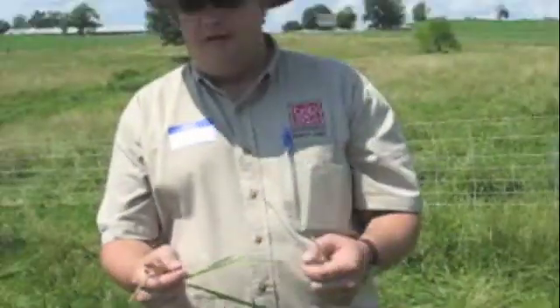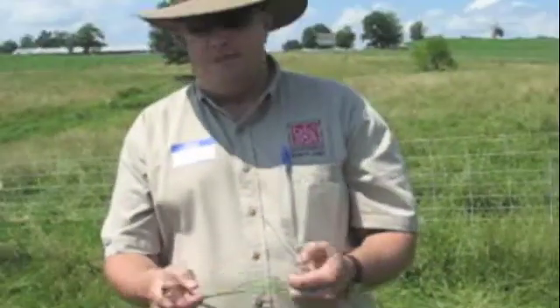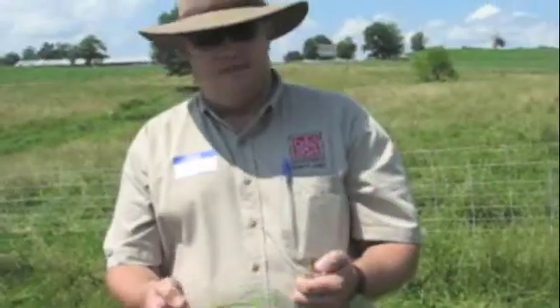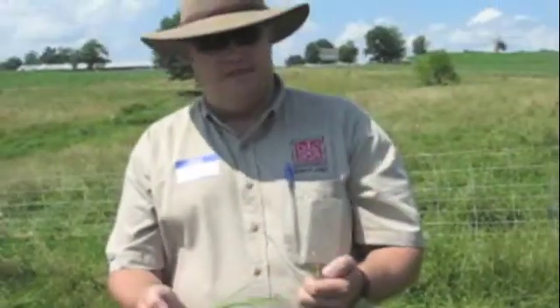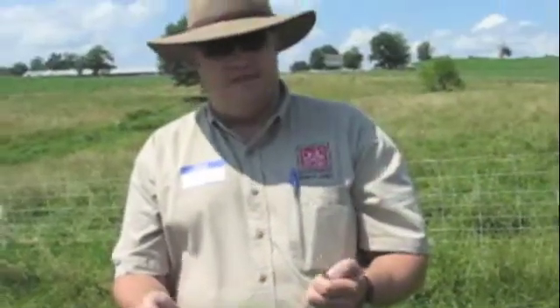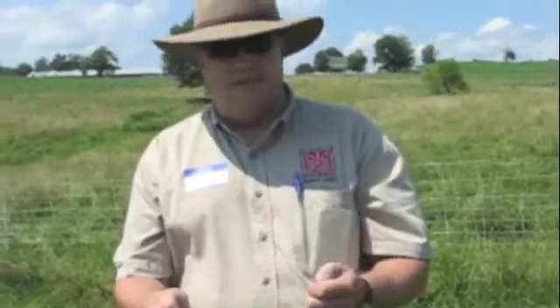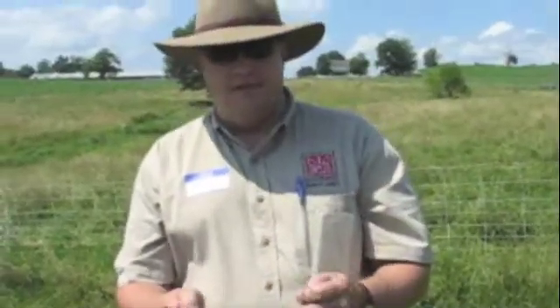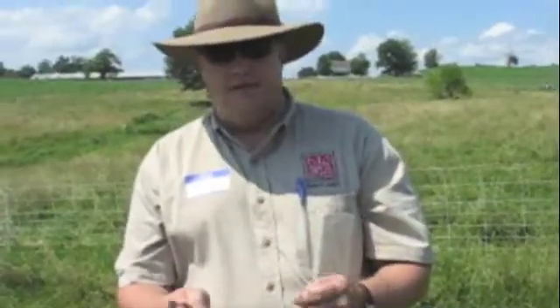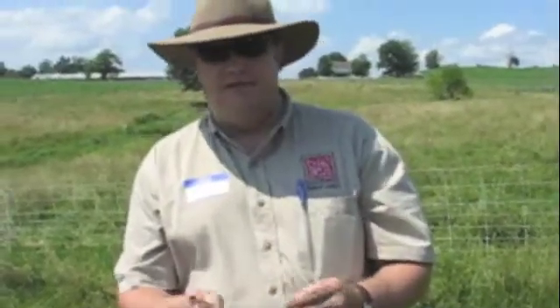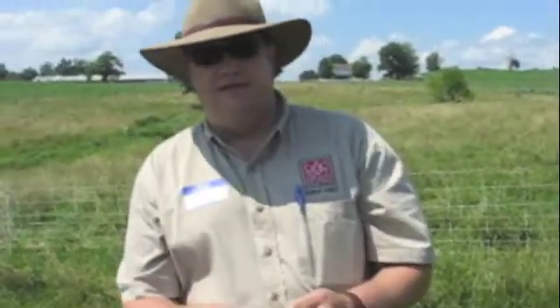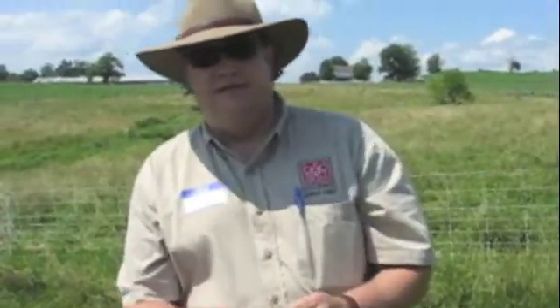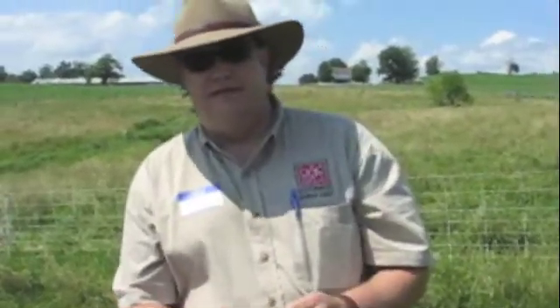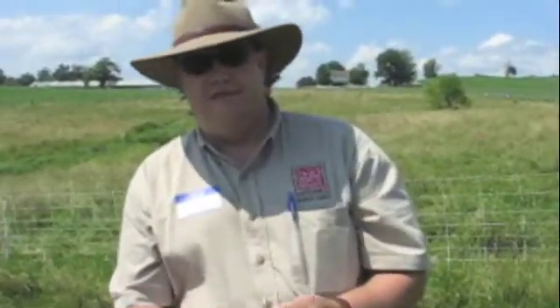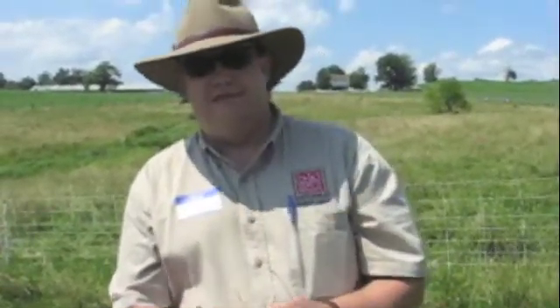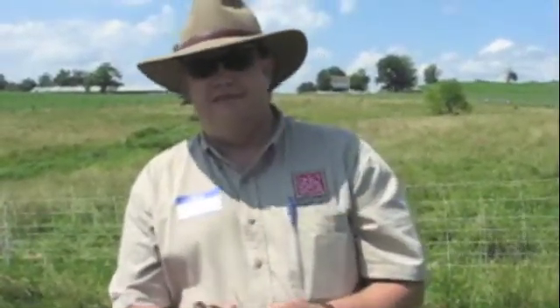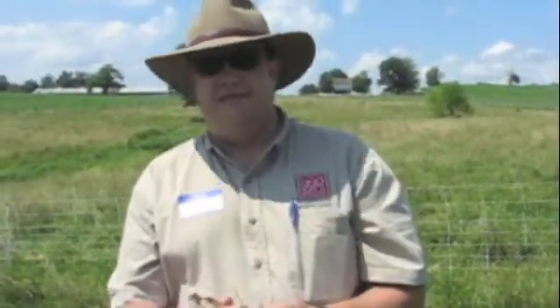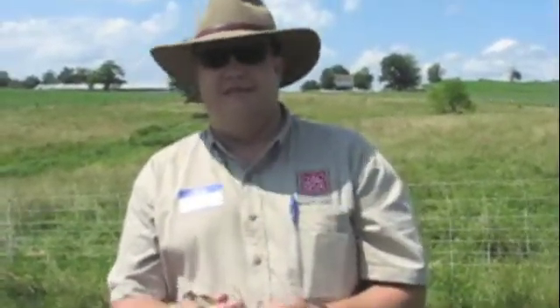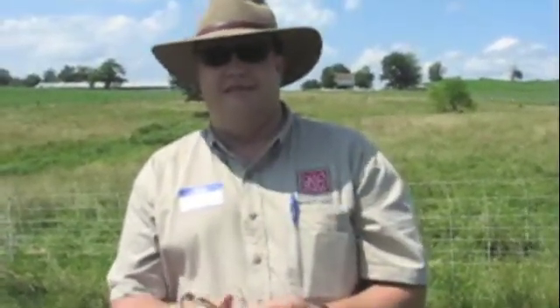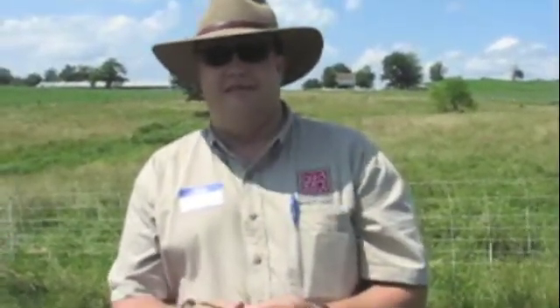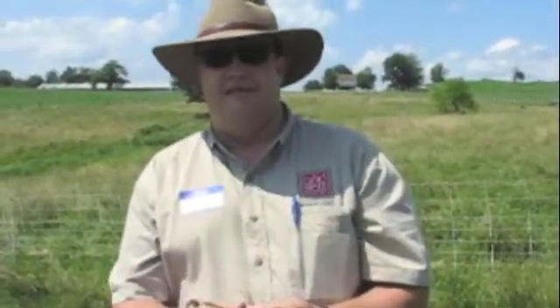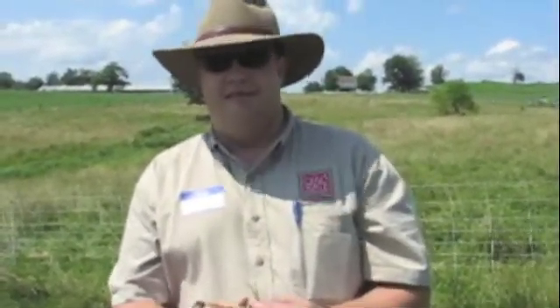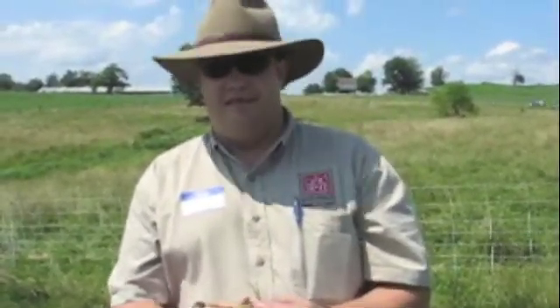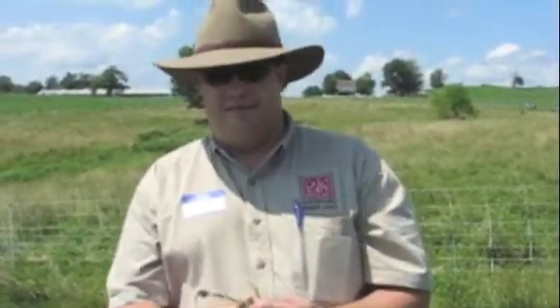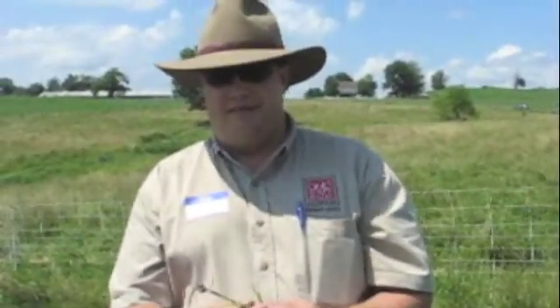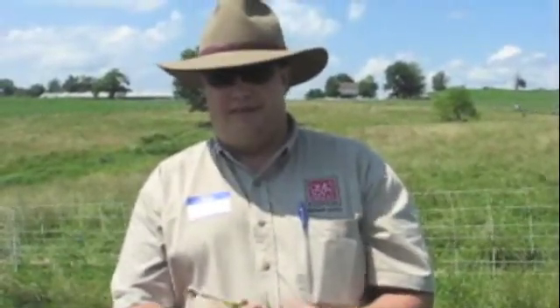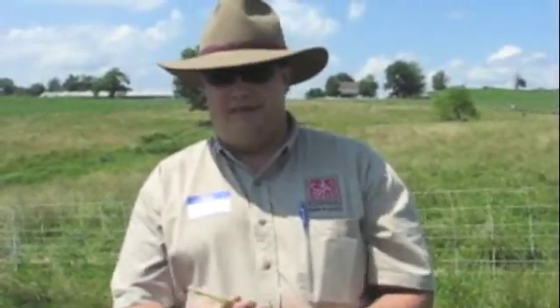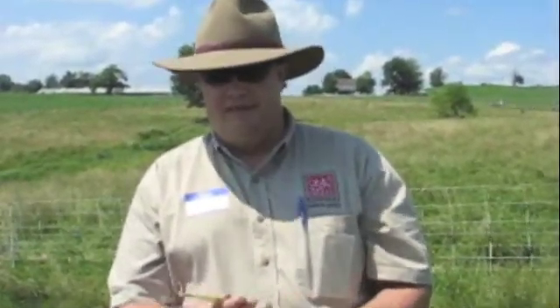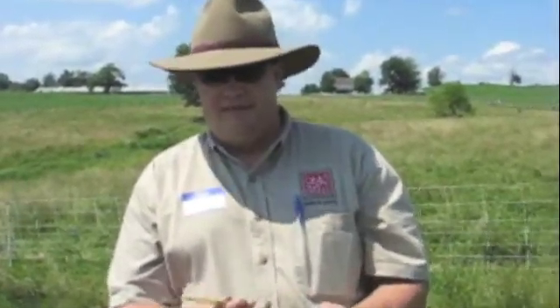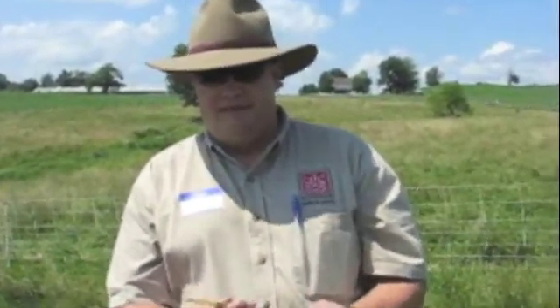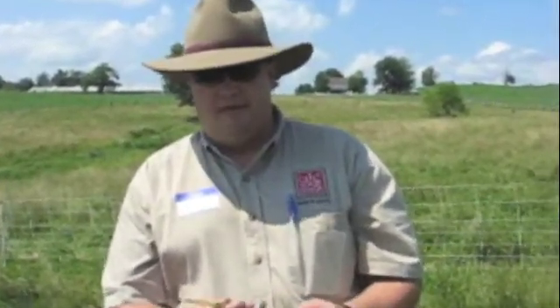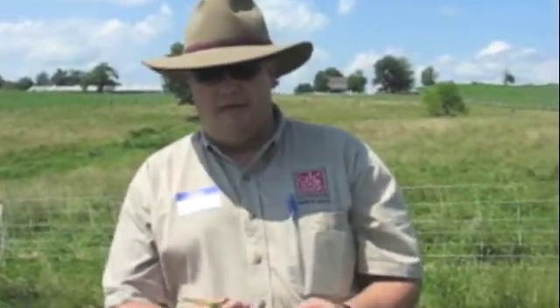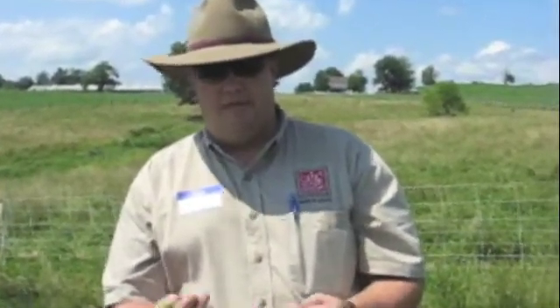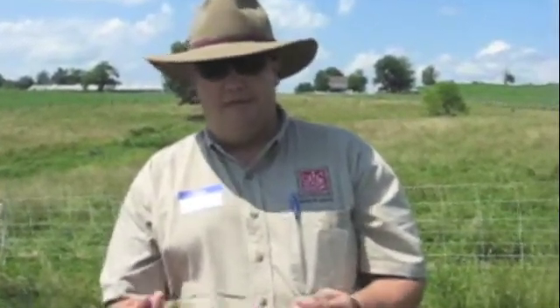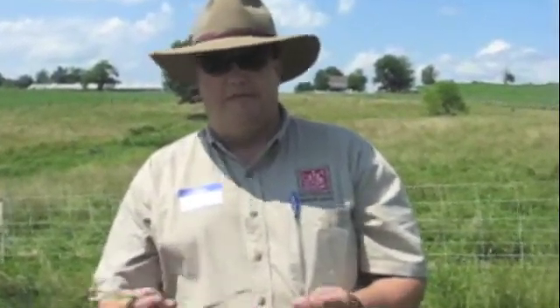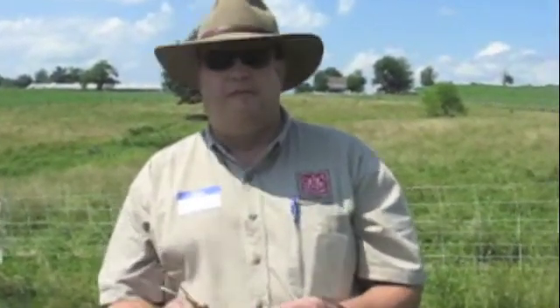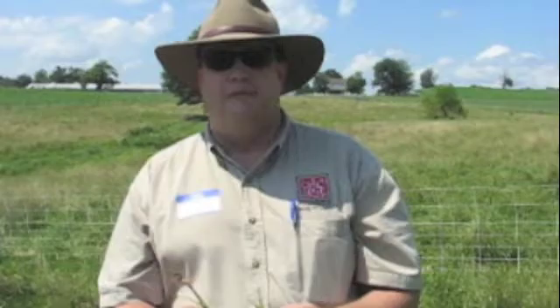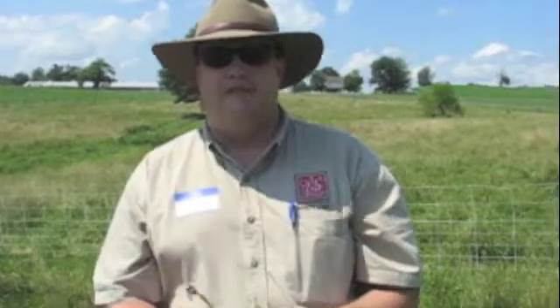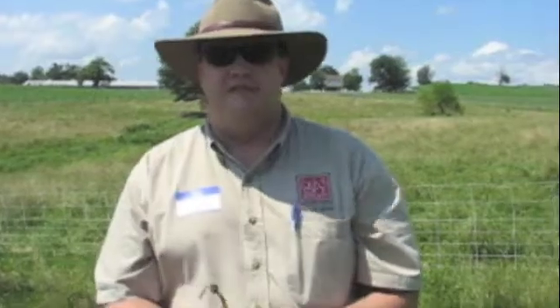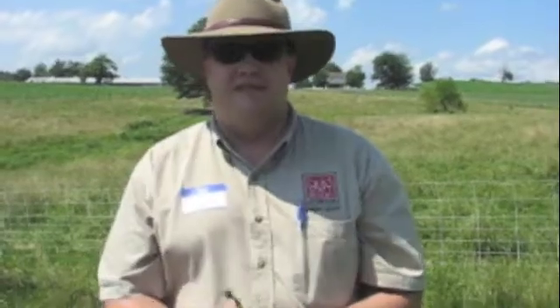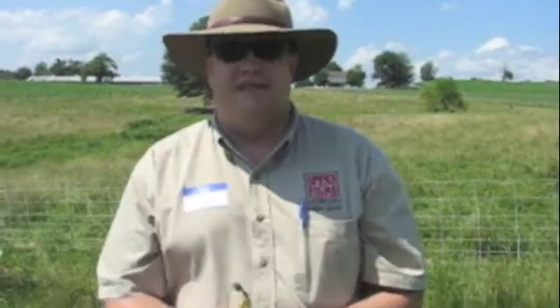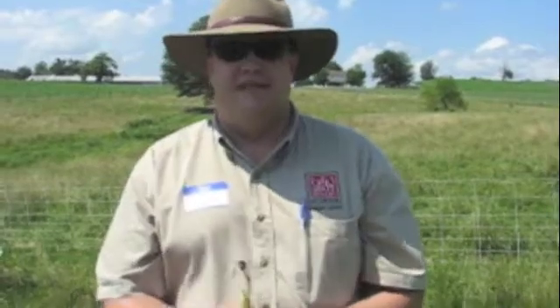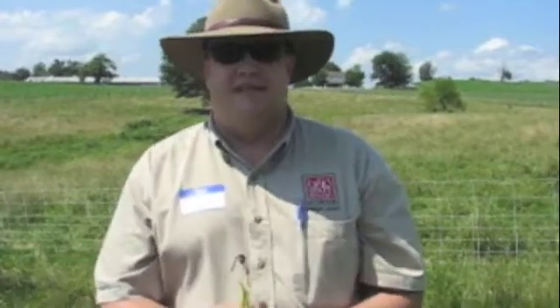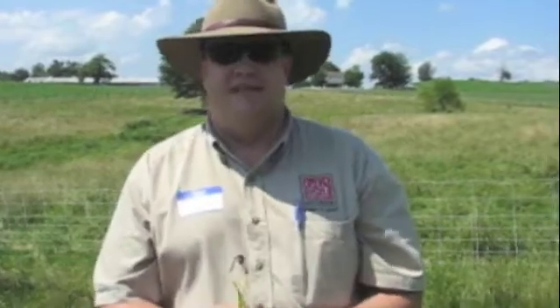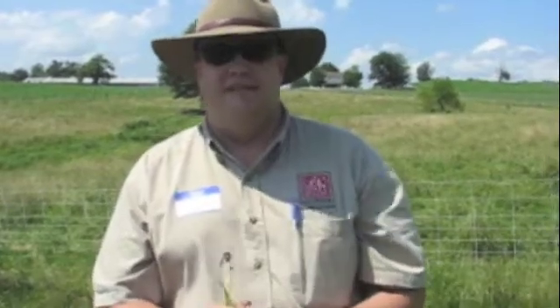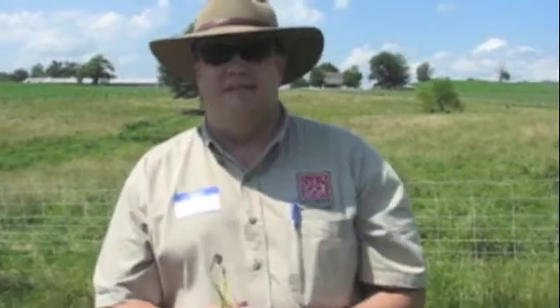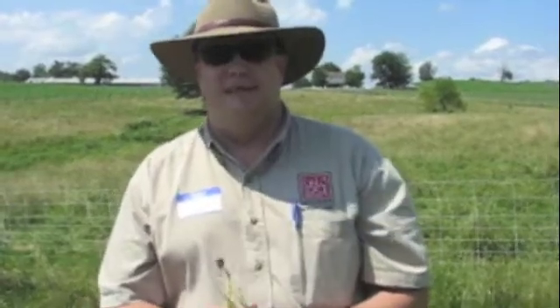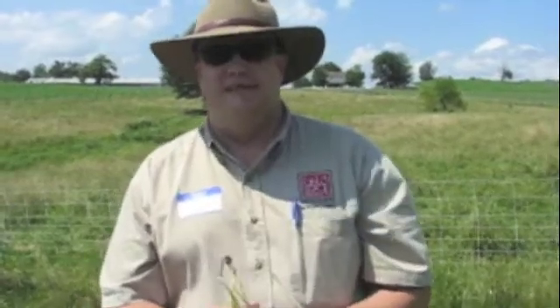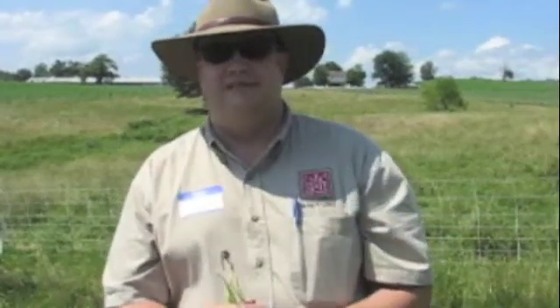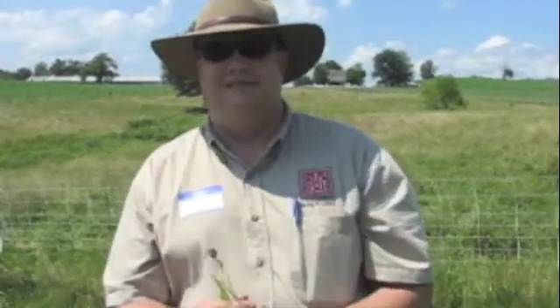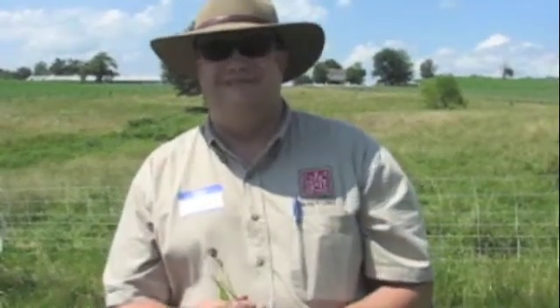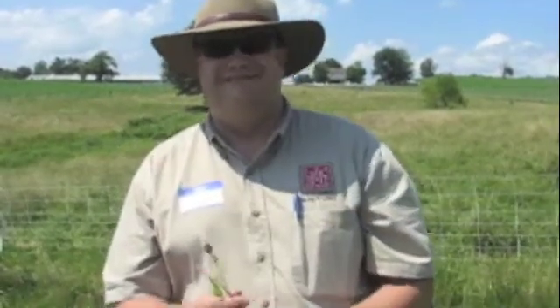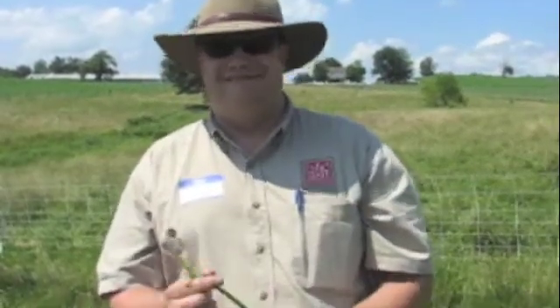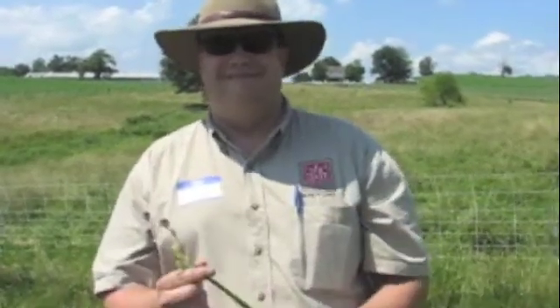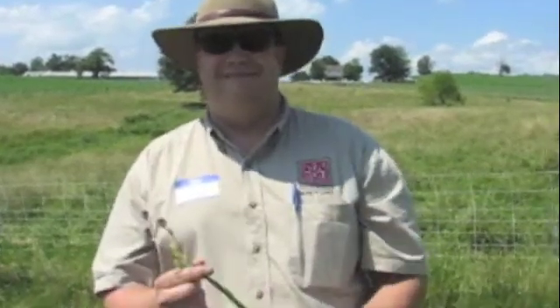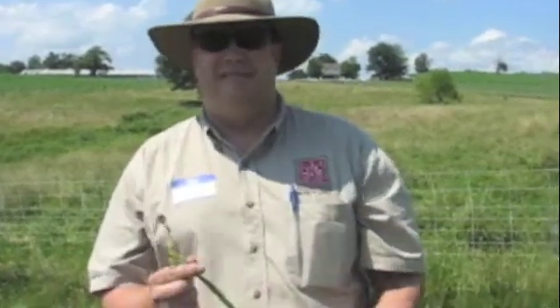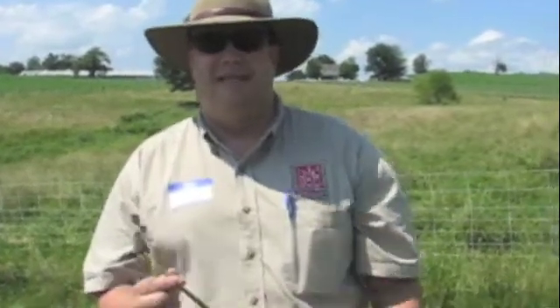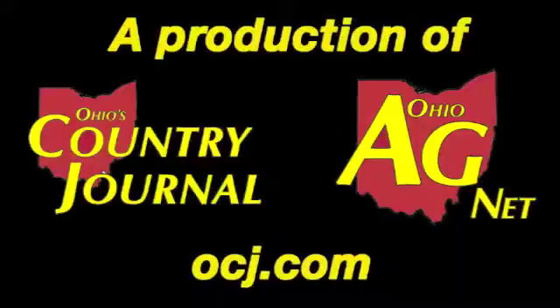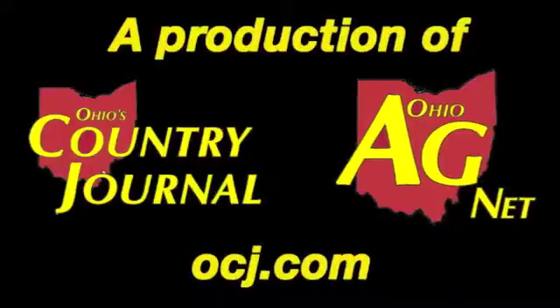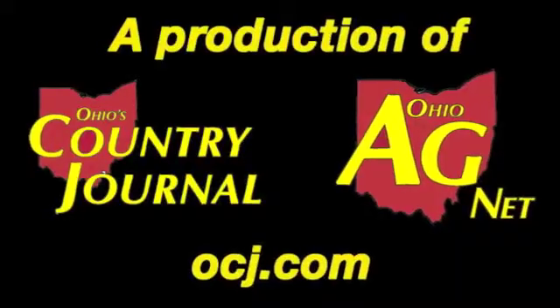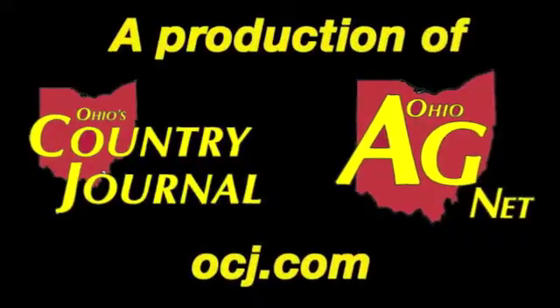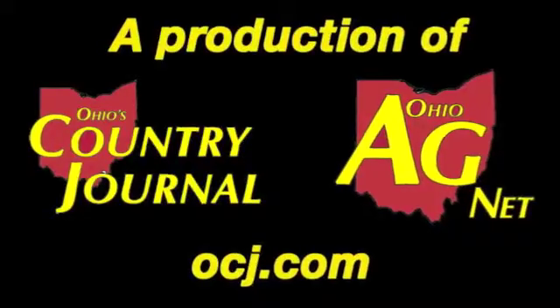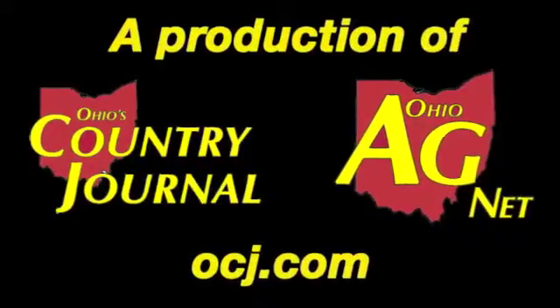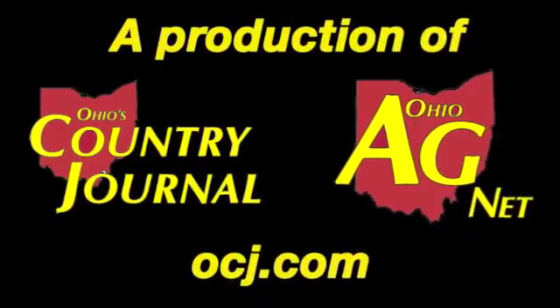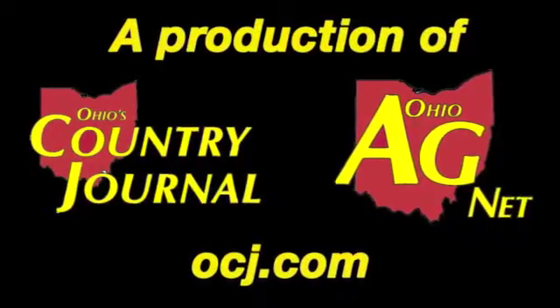Just some quick and dirty tricks to help identify what forages are actually out in your pasture field.